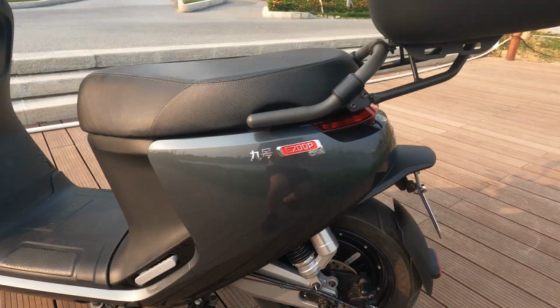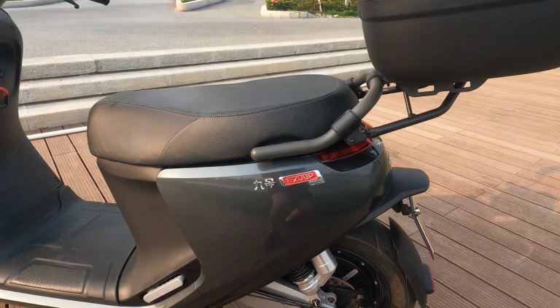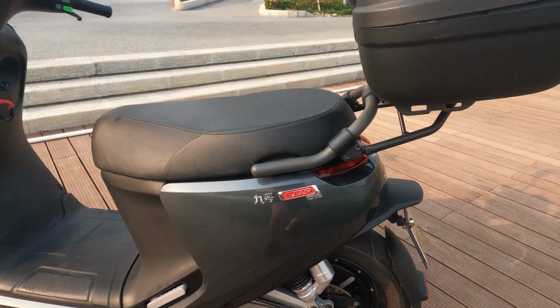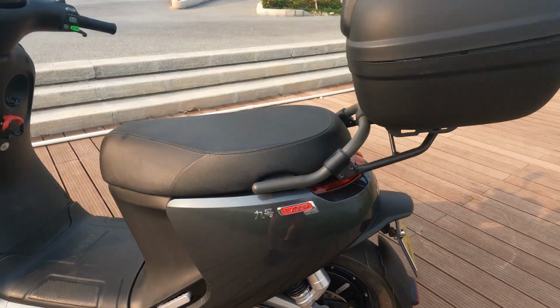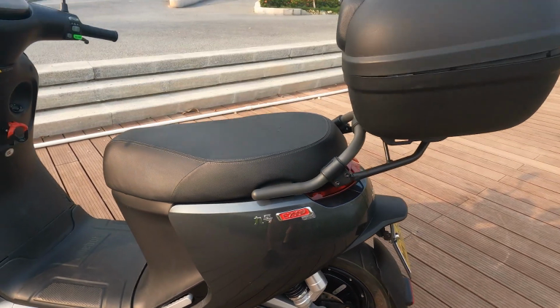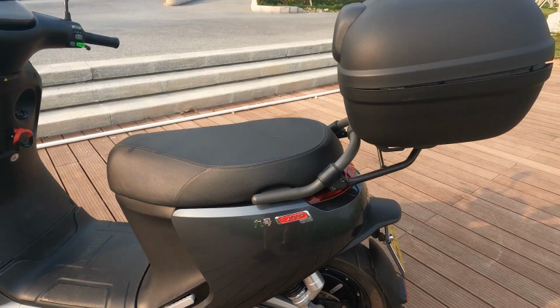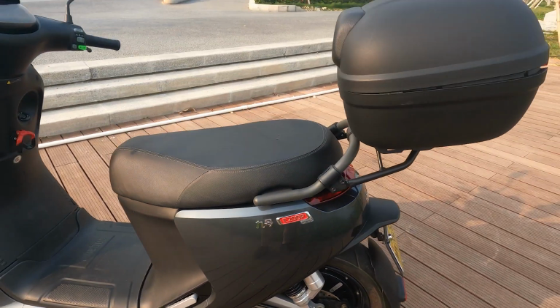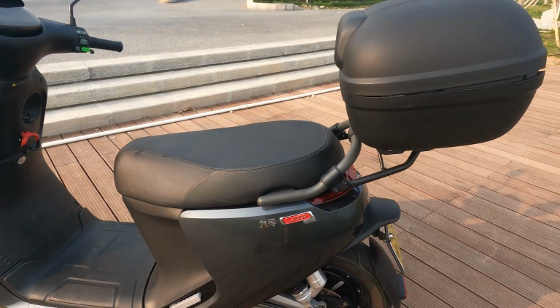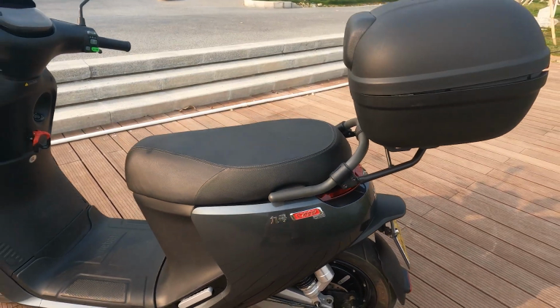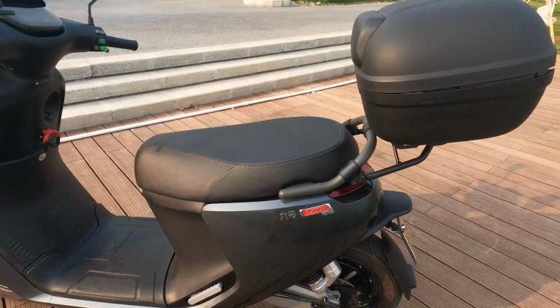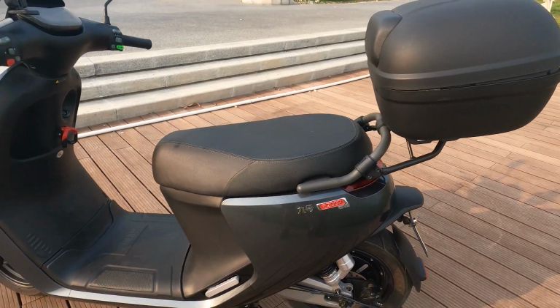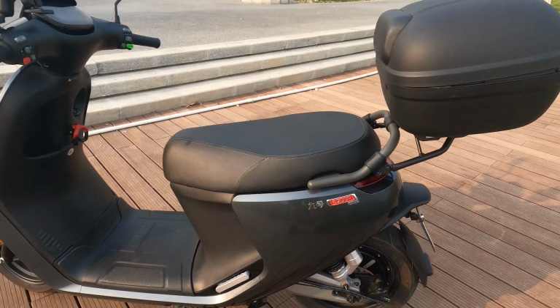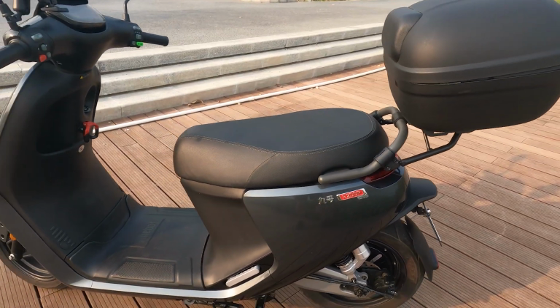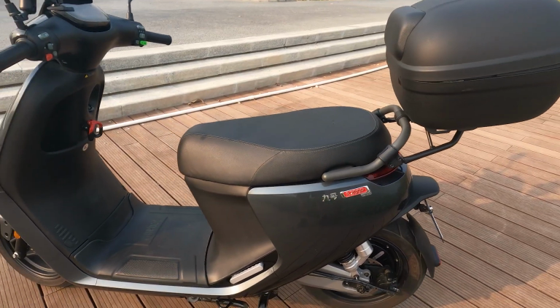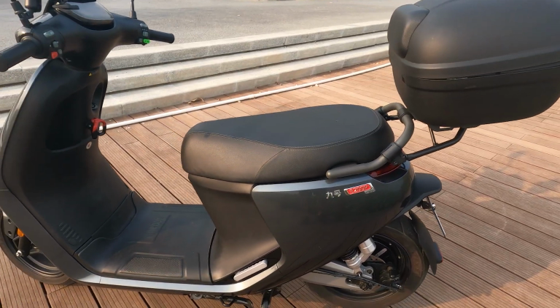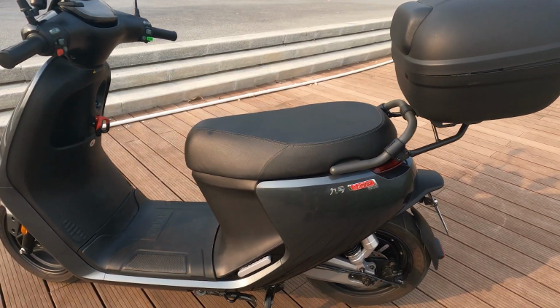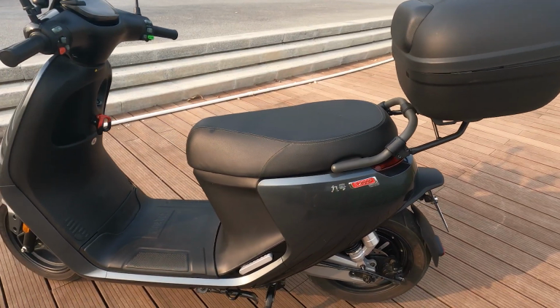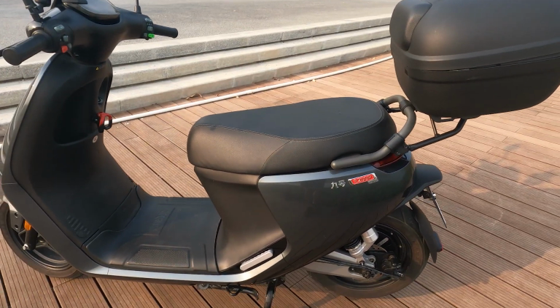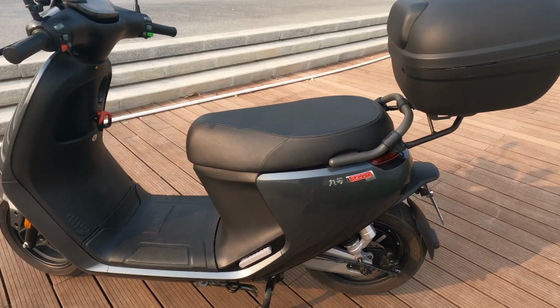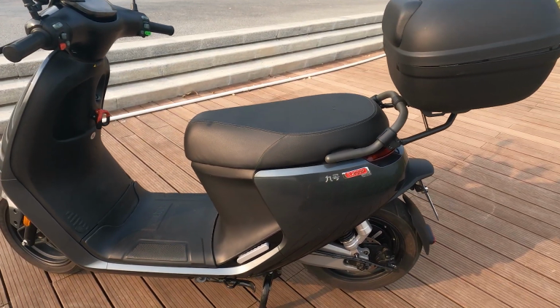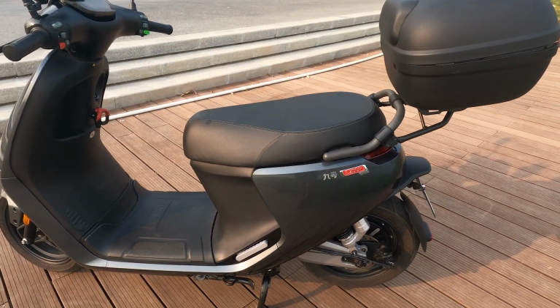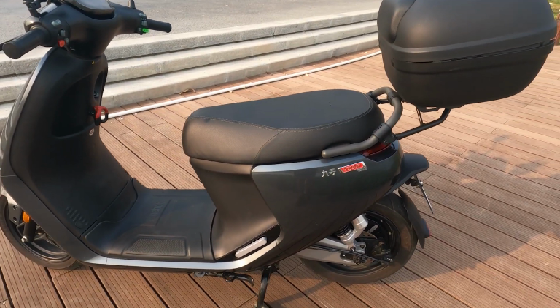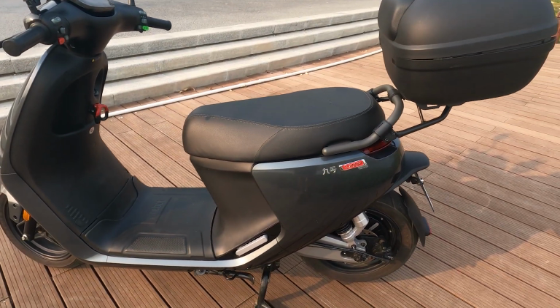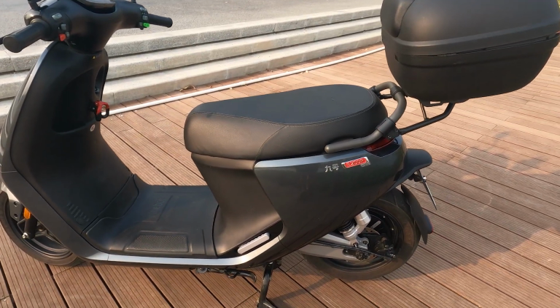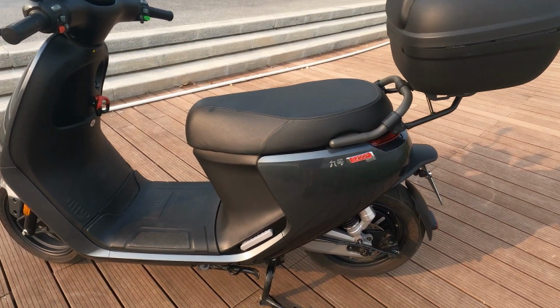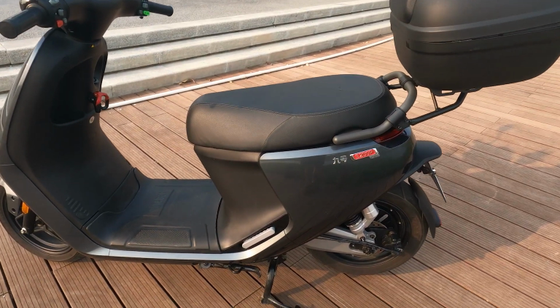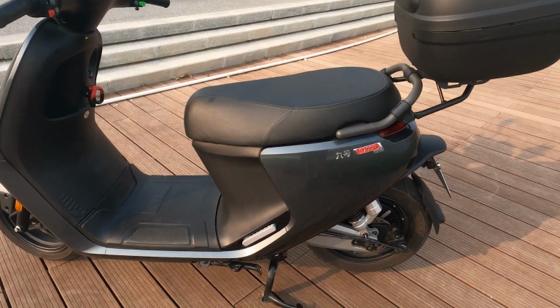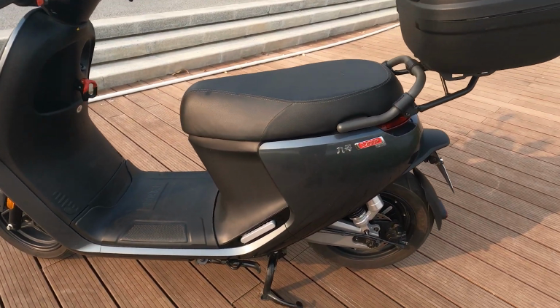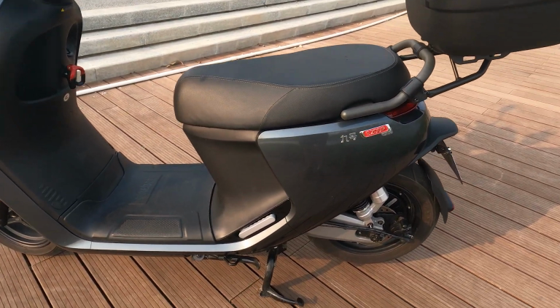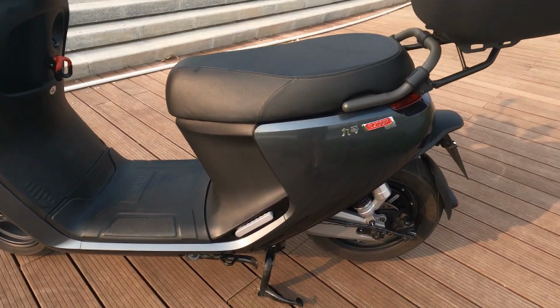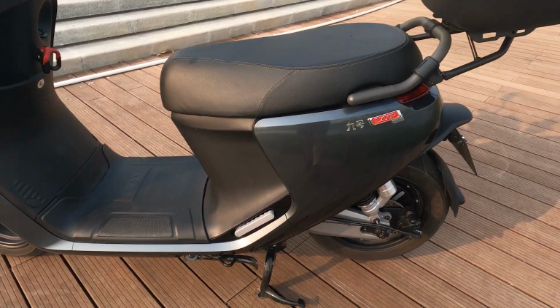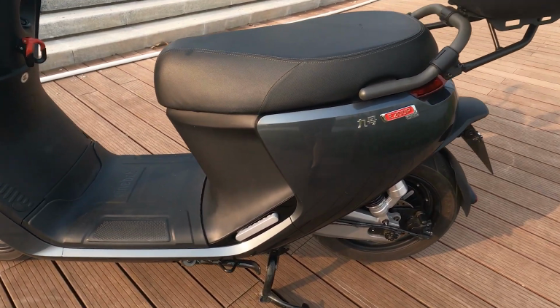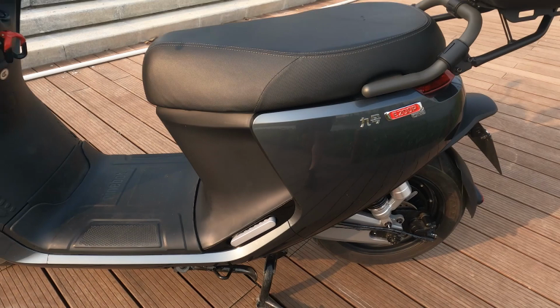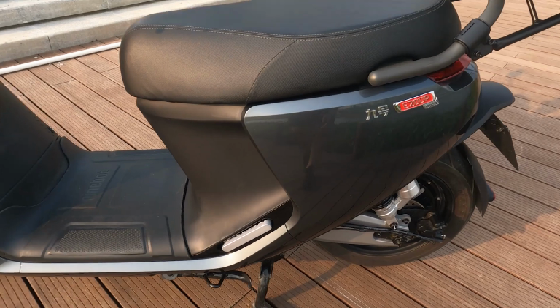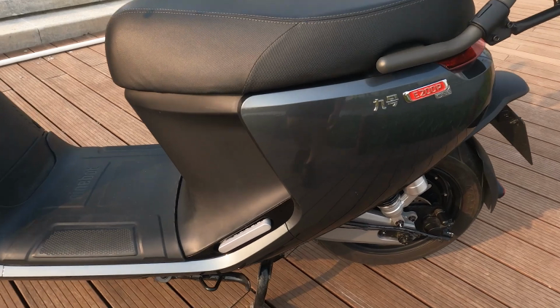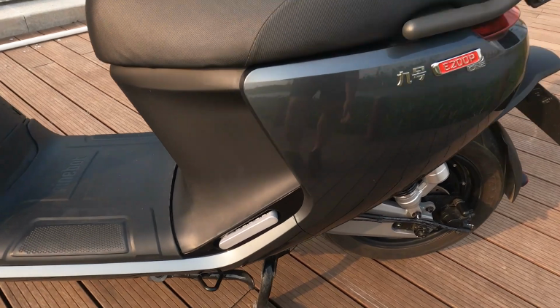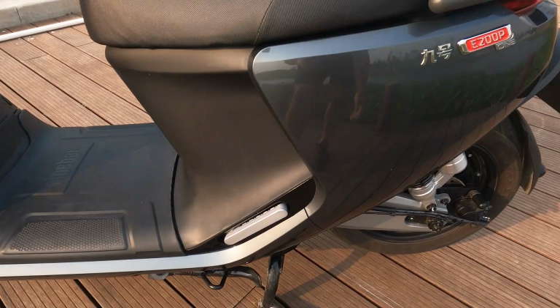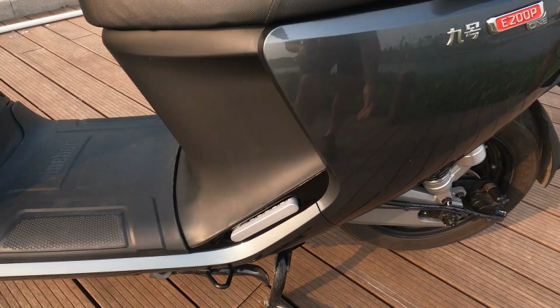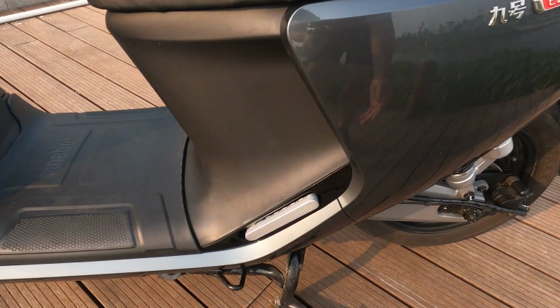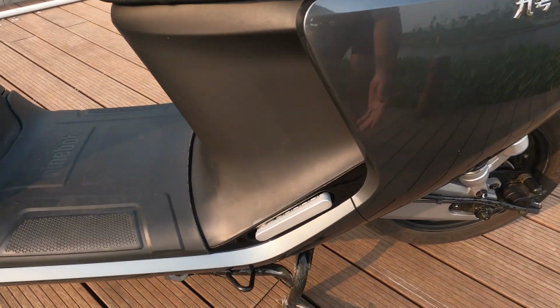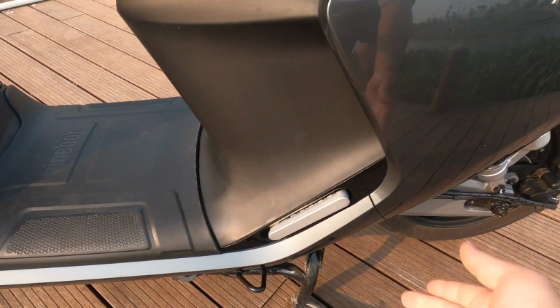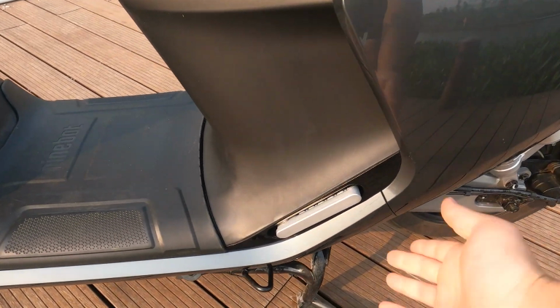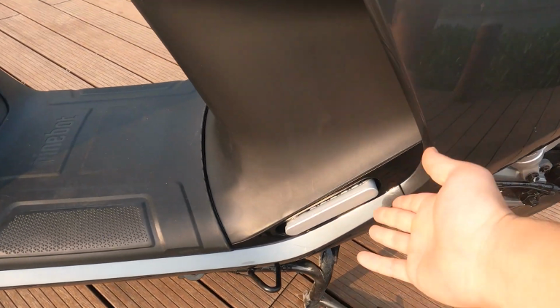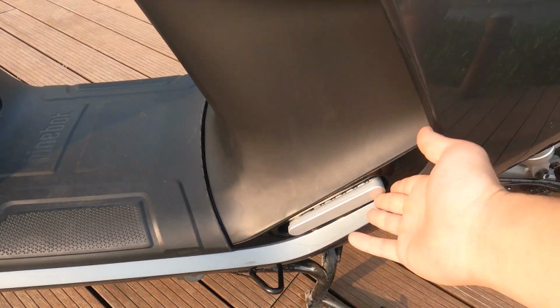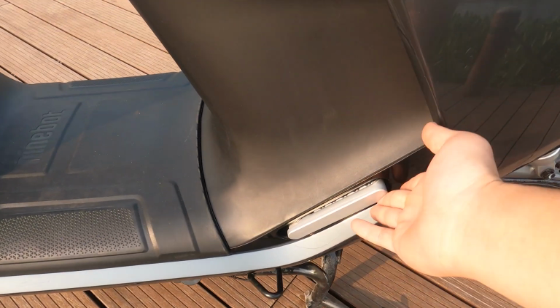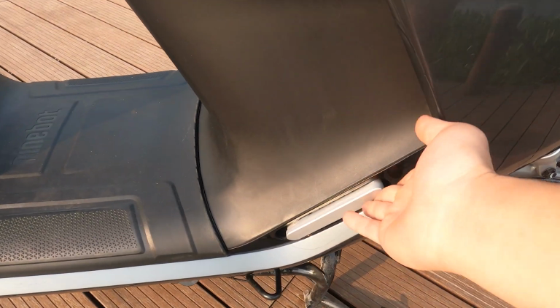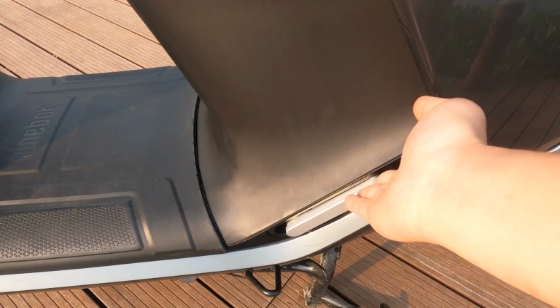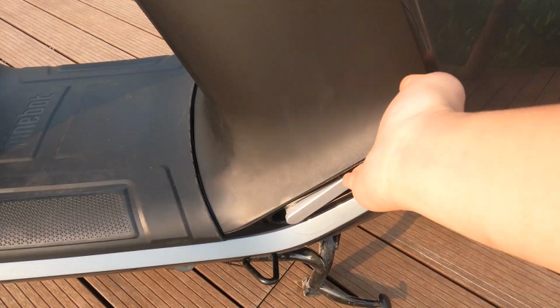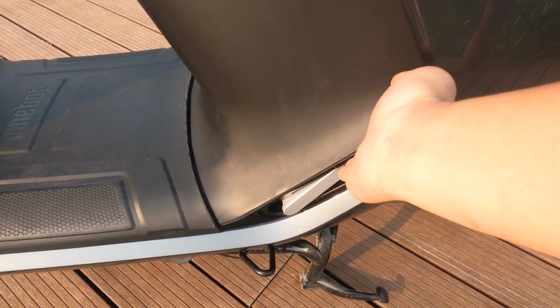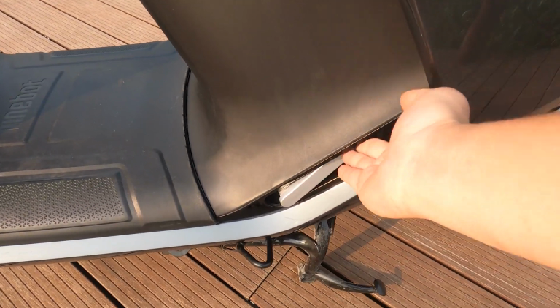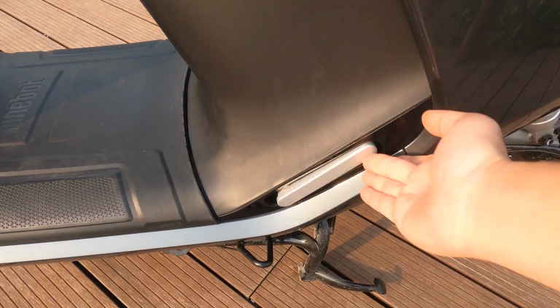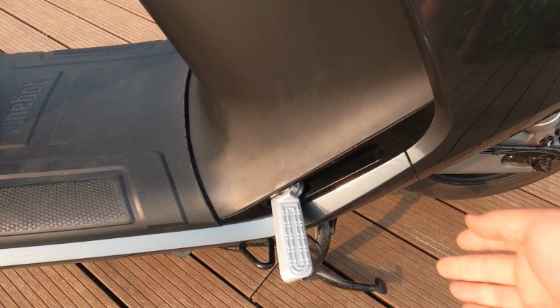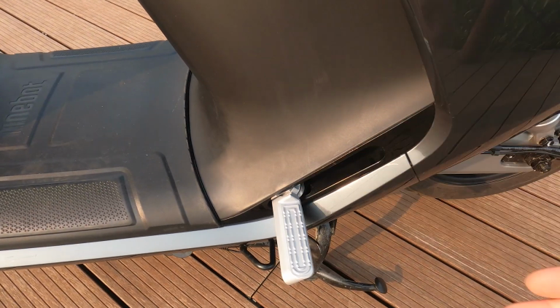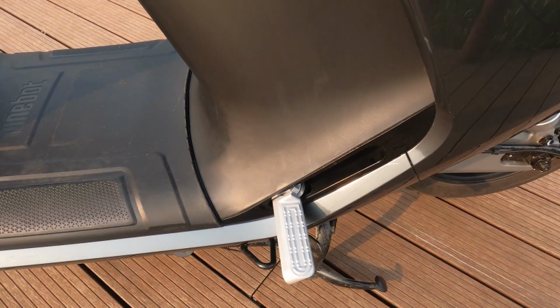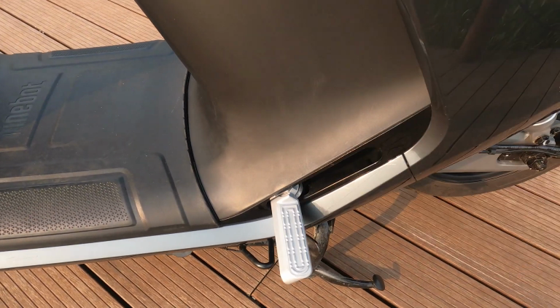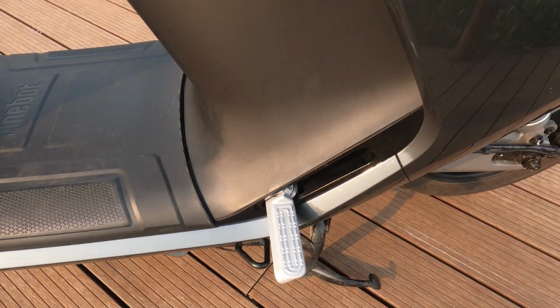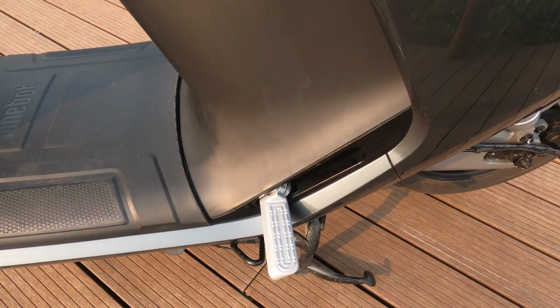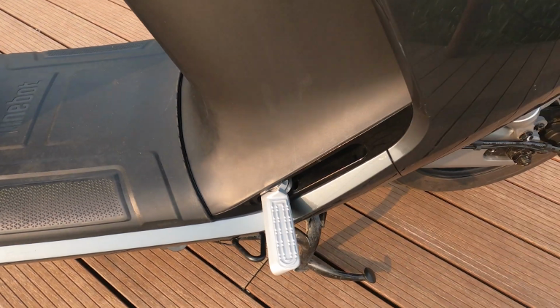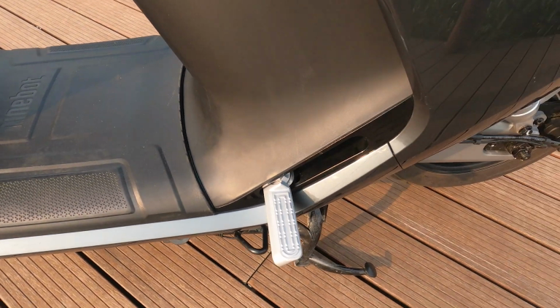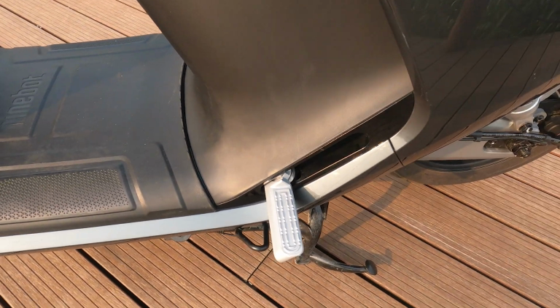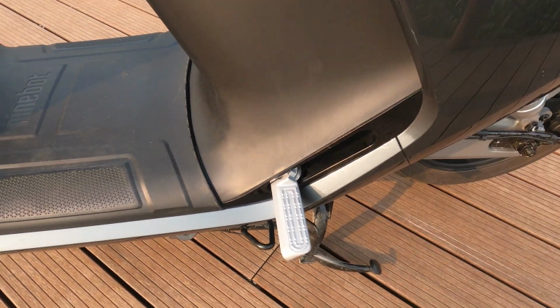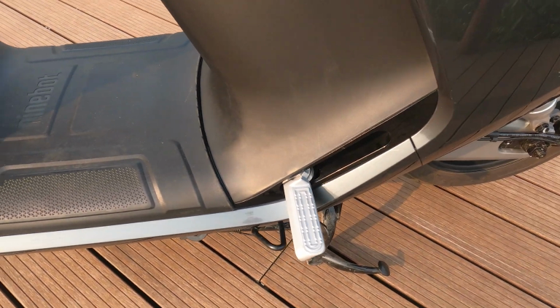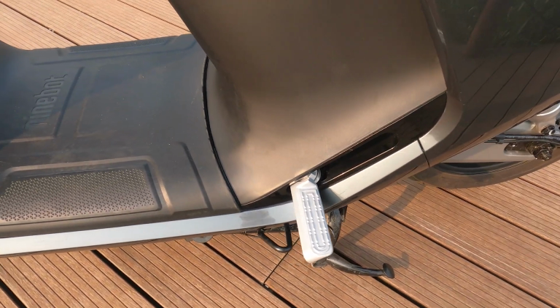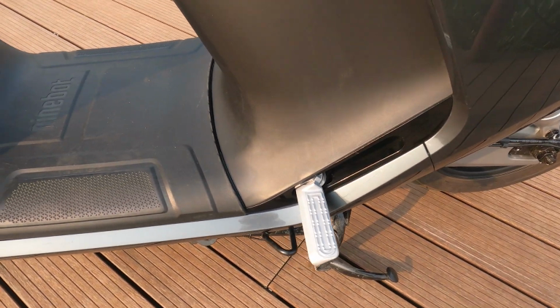I have it here in Space Gray. This here is the foot peg.